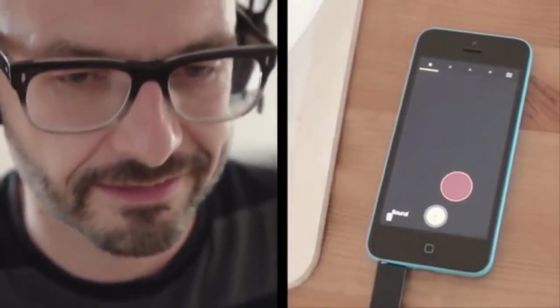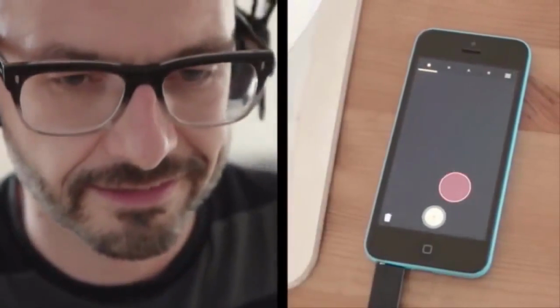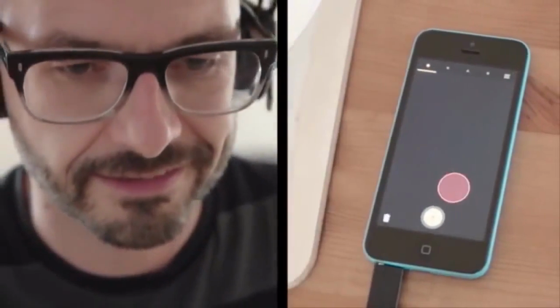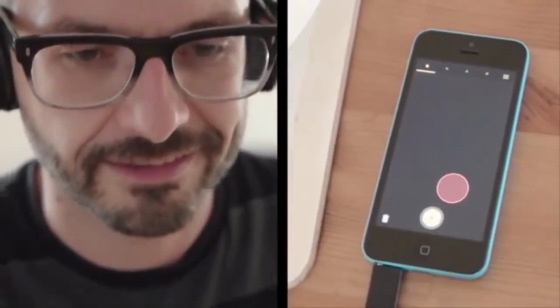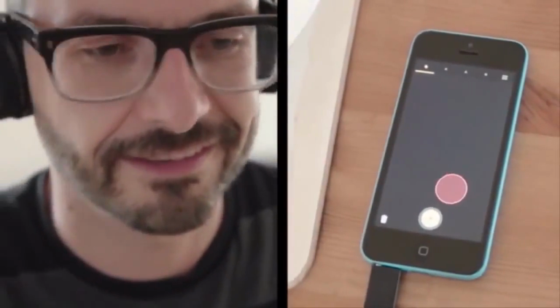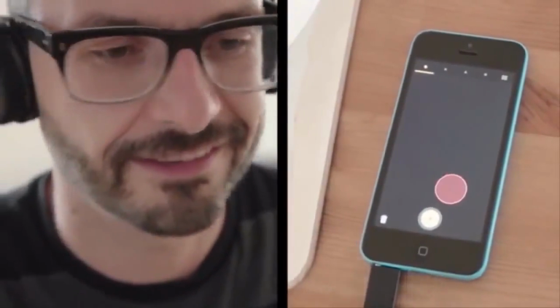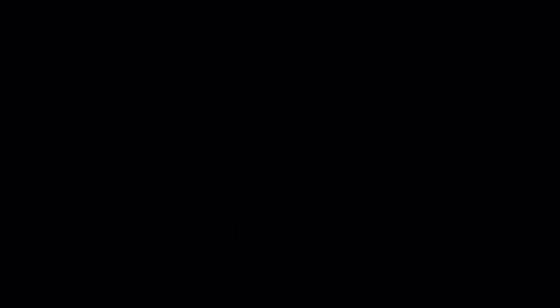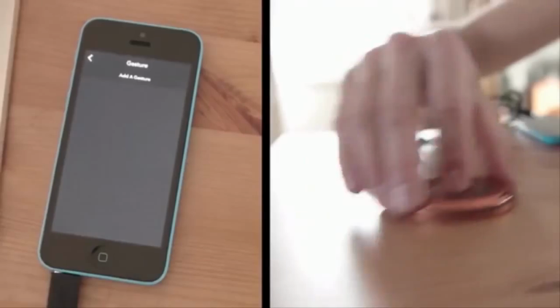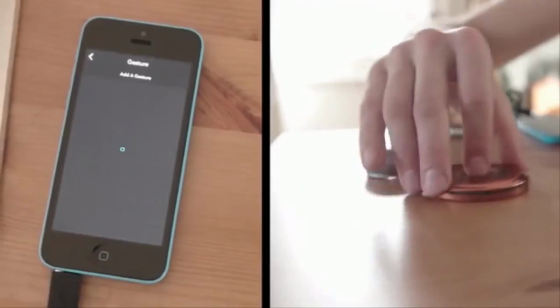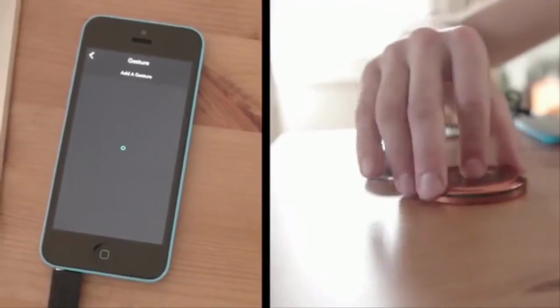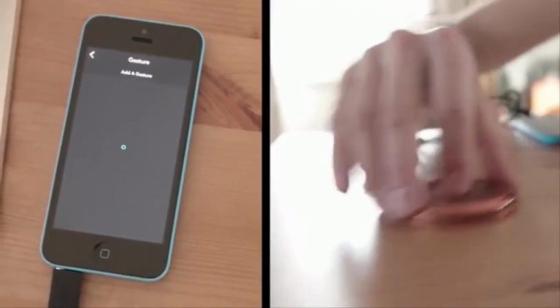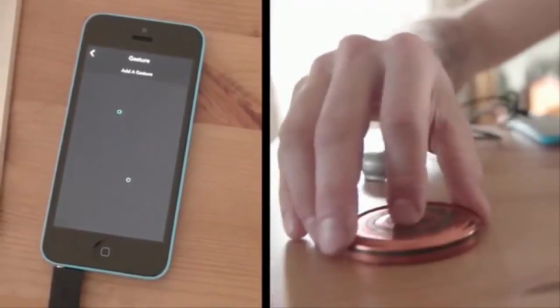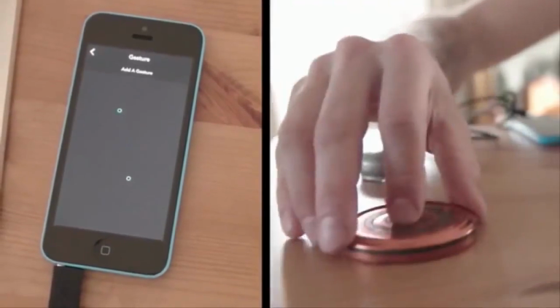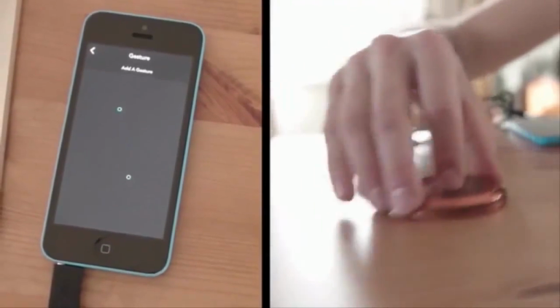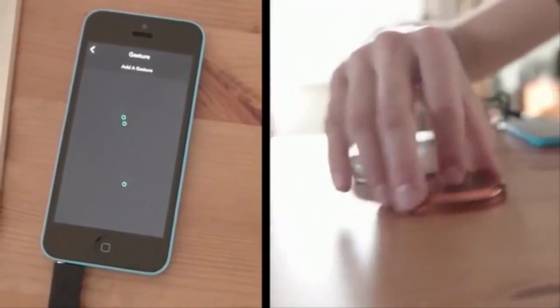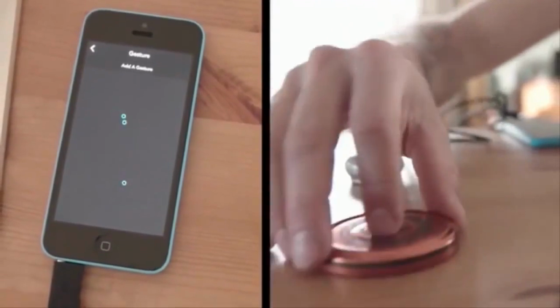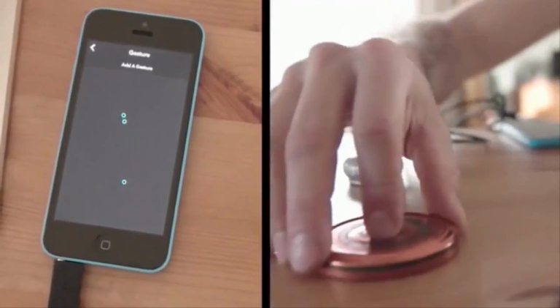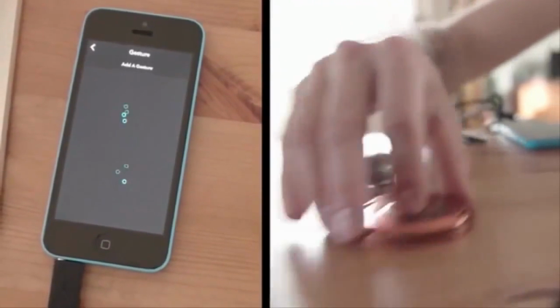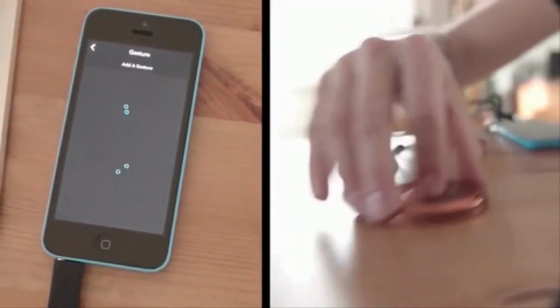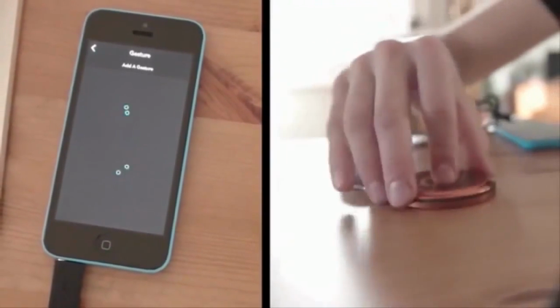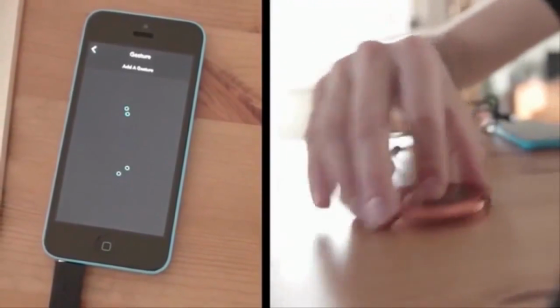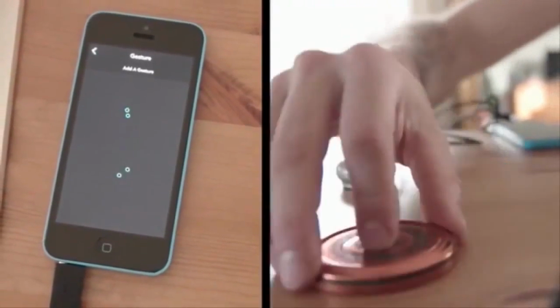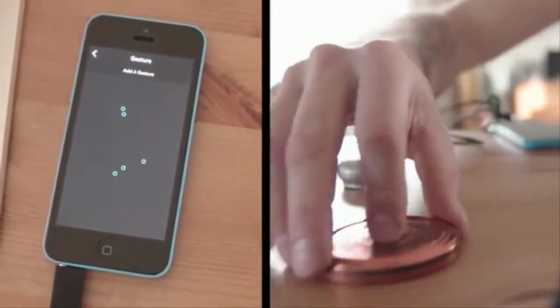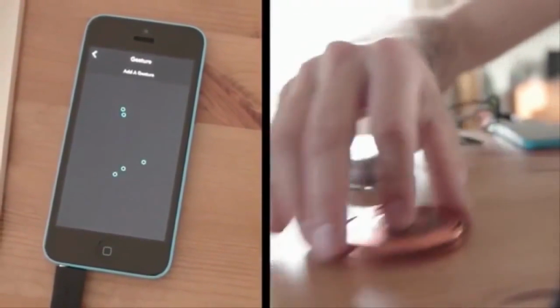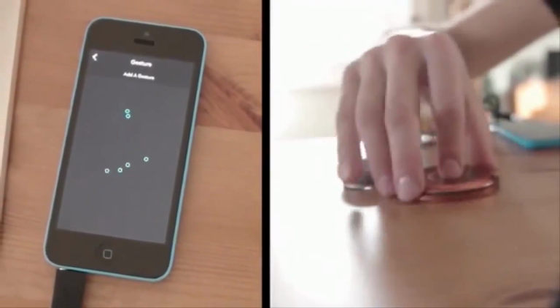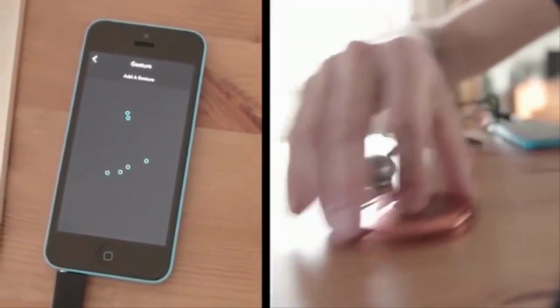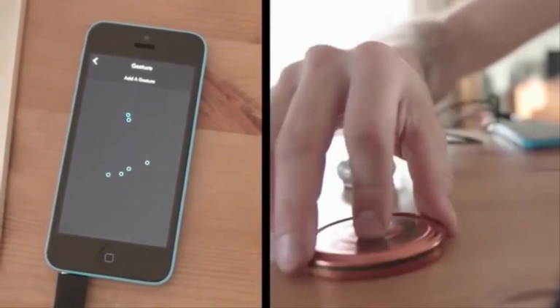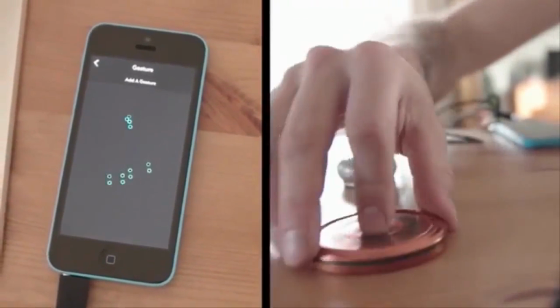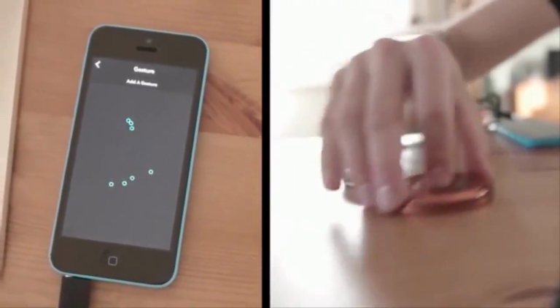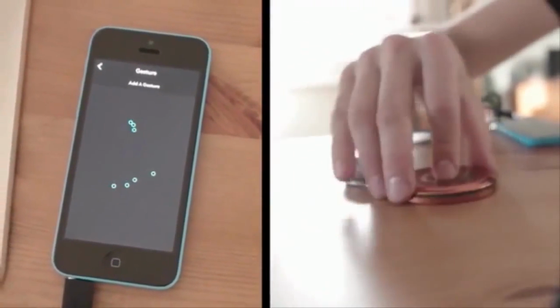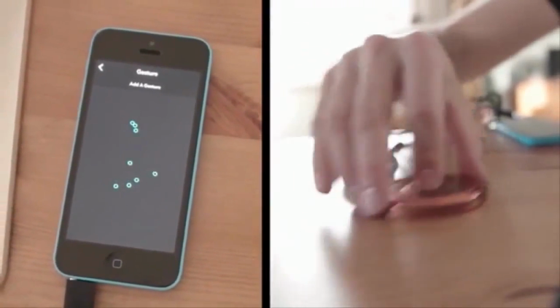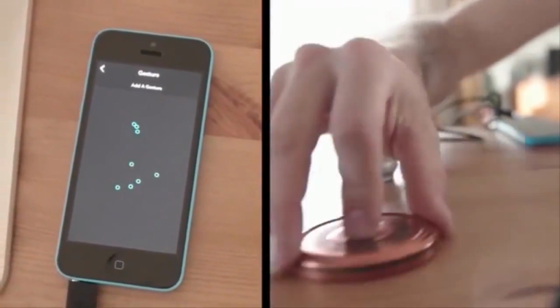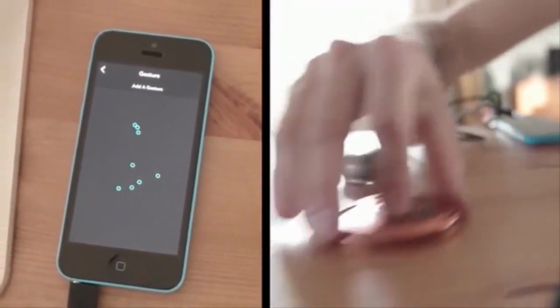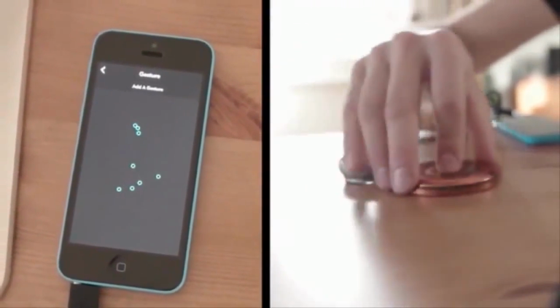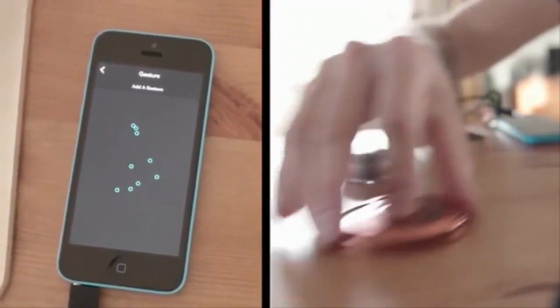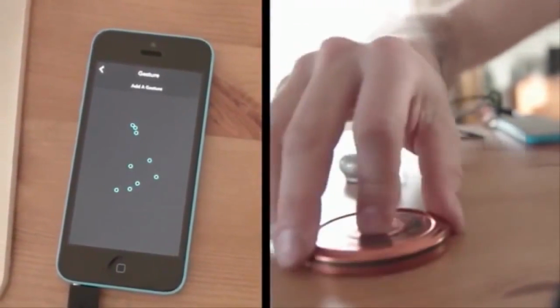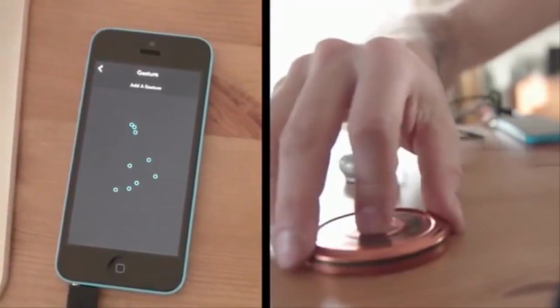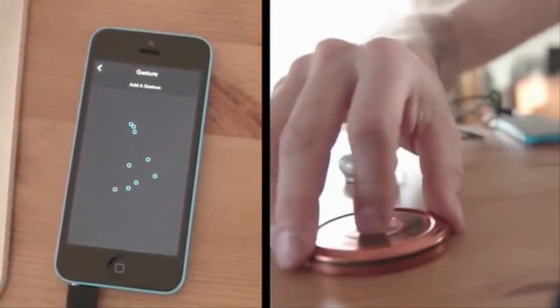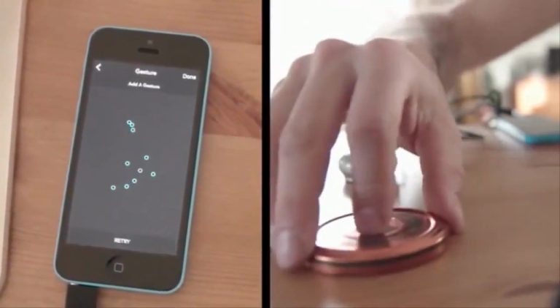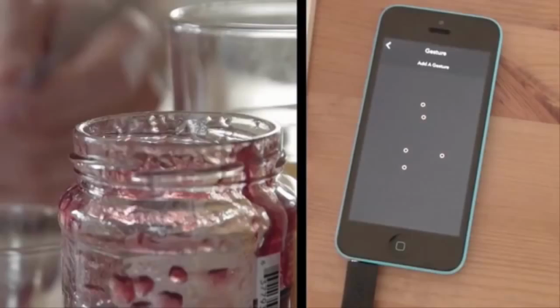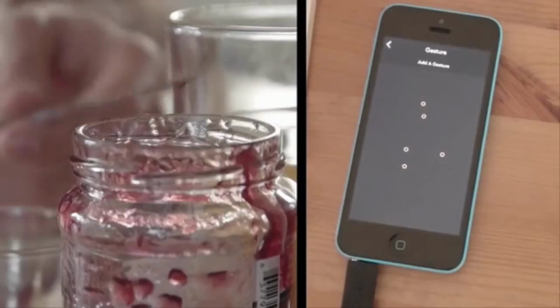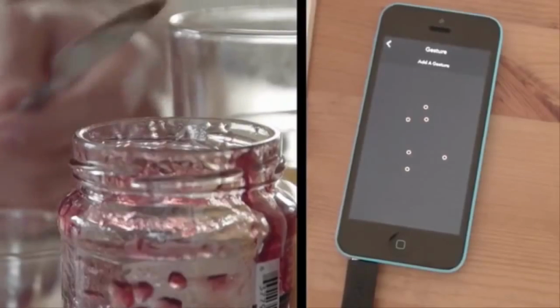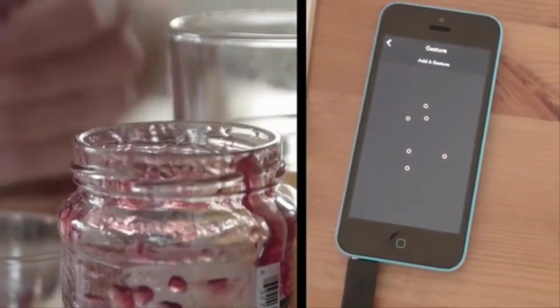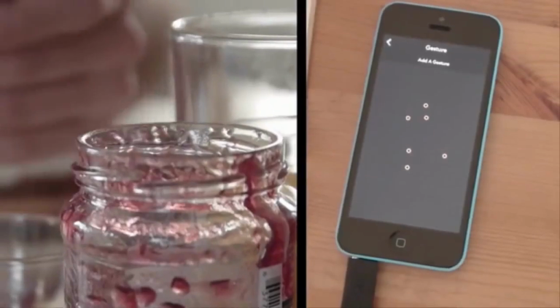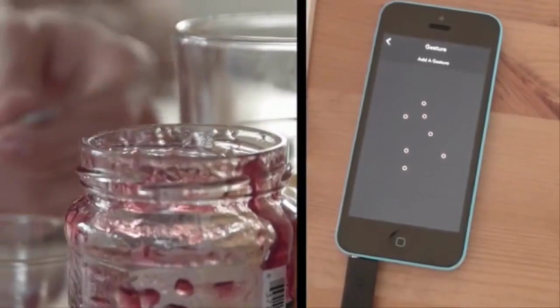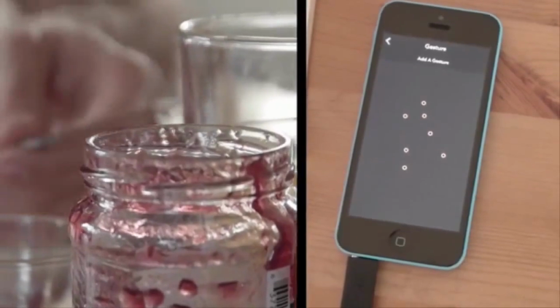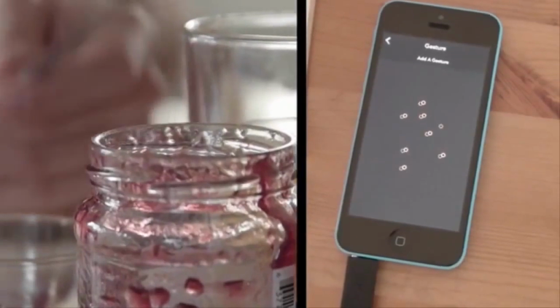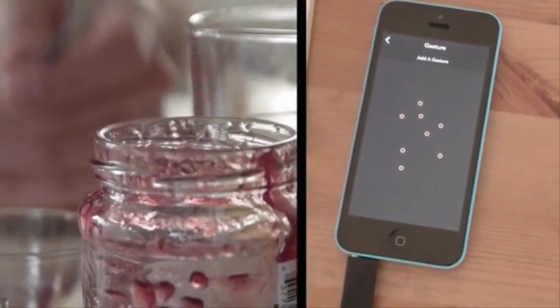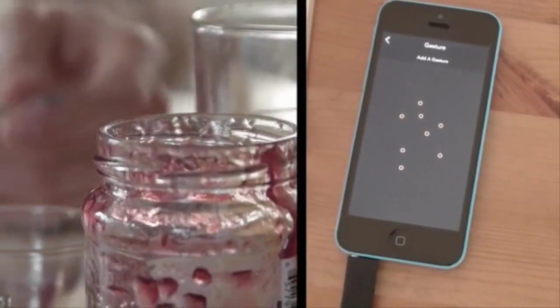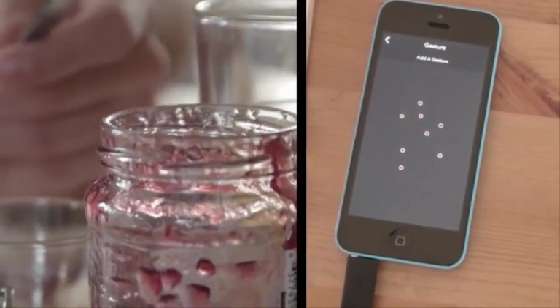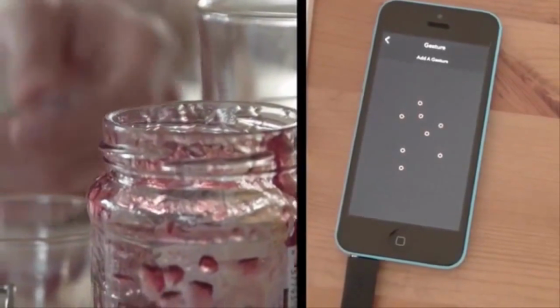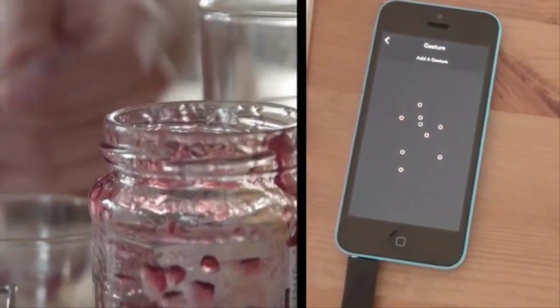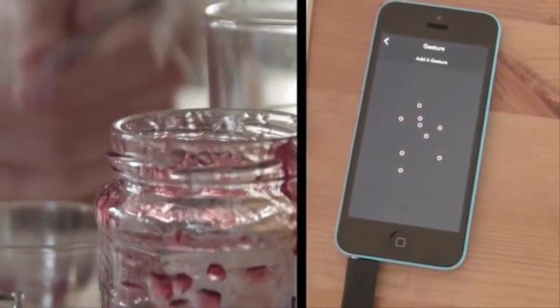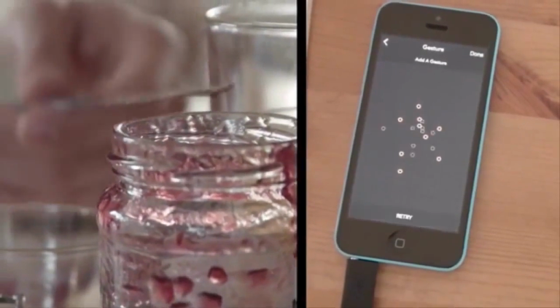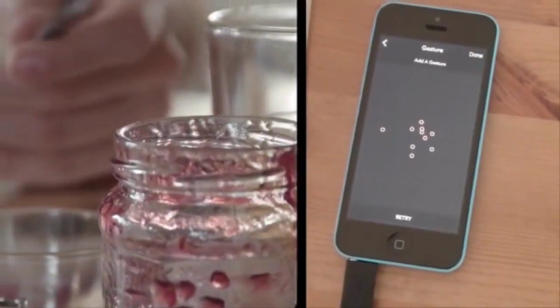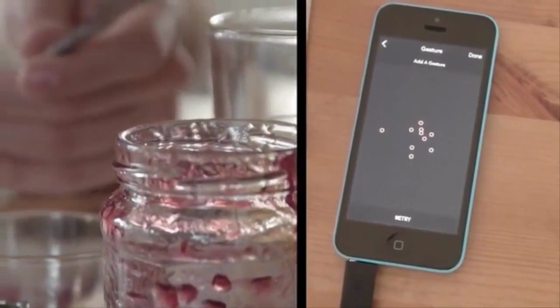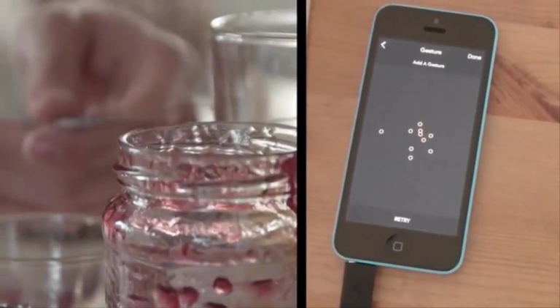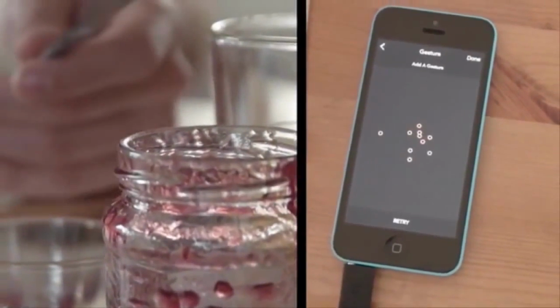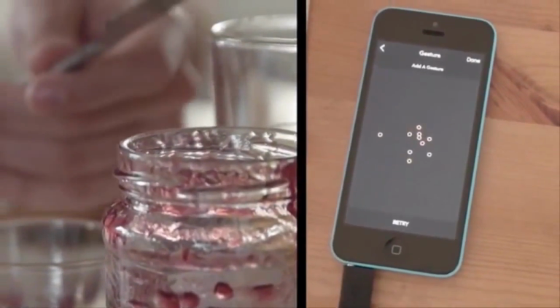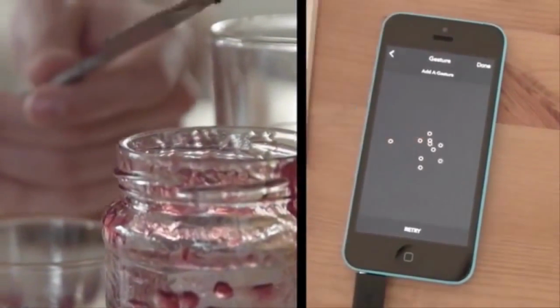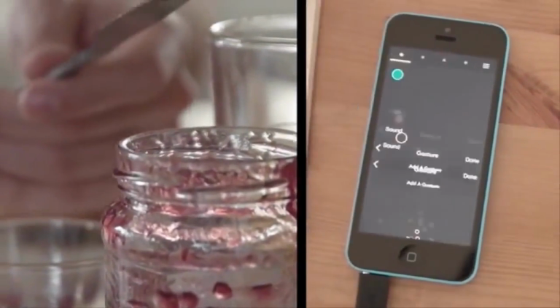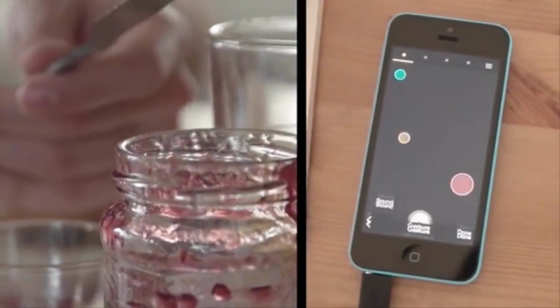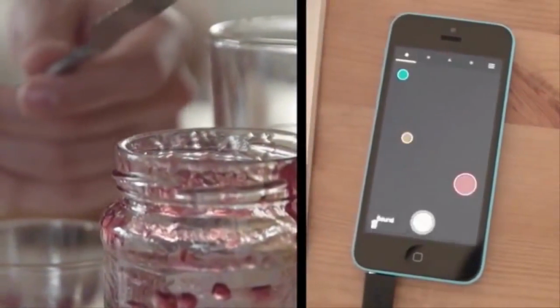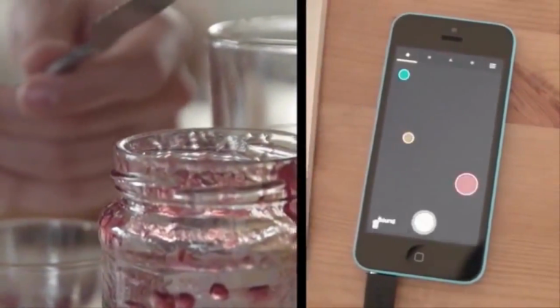Just record a few examples of taps or scratches, perhaps hitting different objects as well.